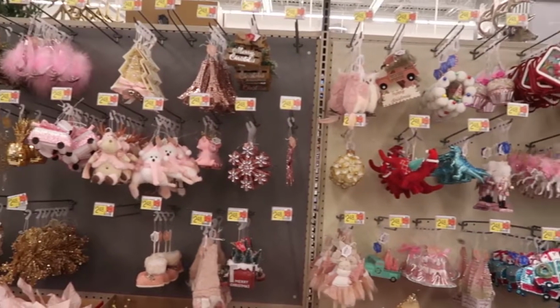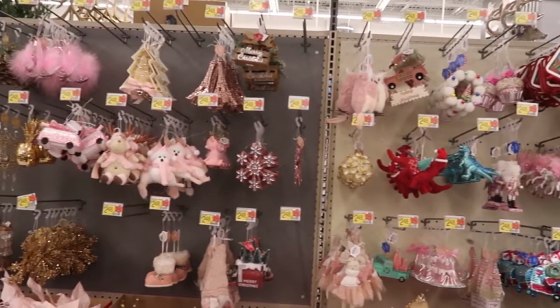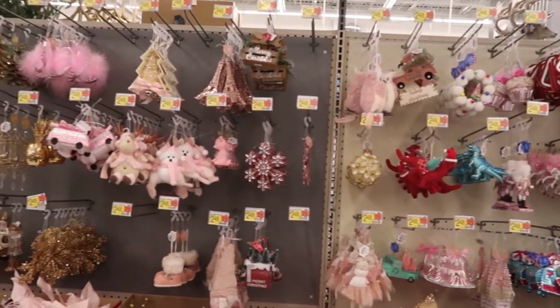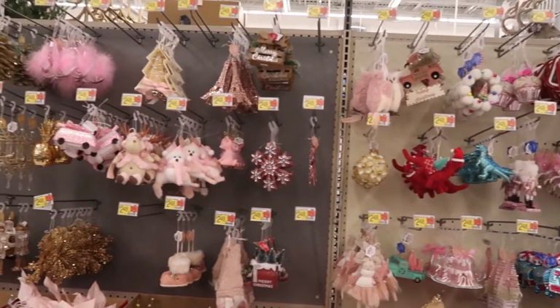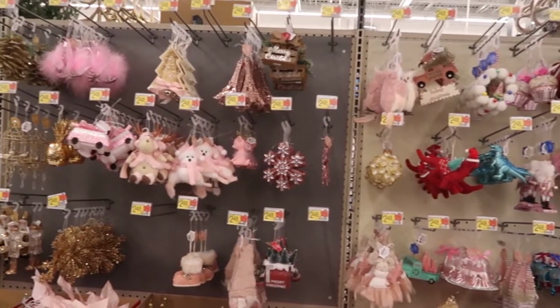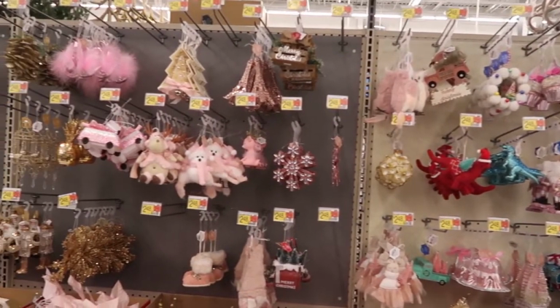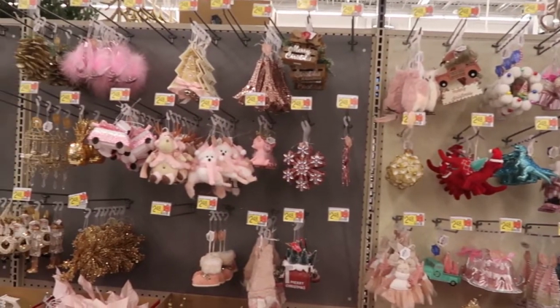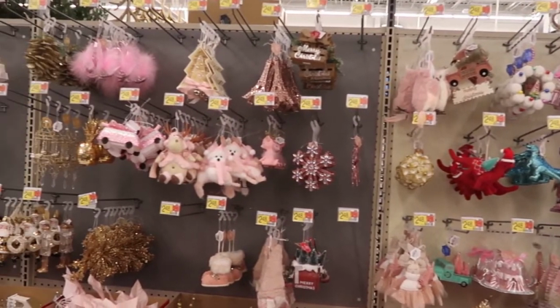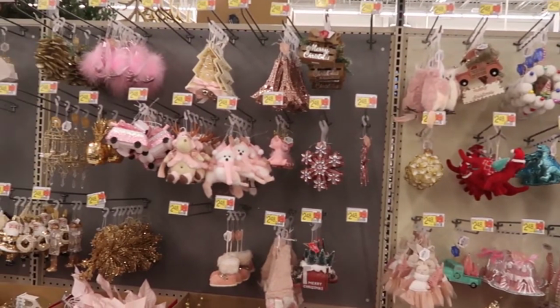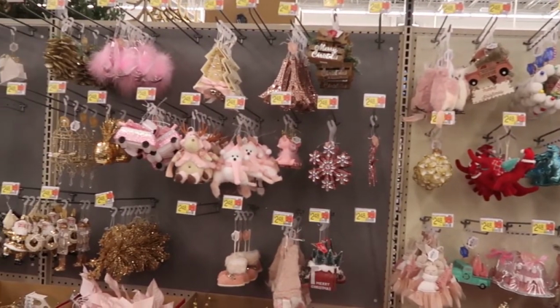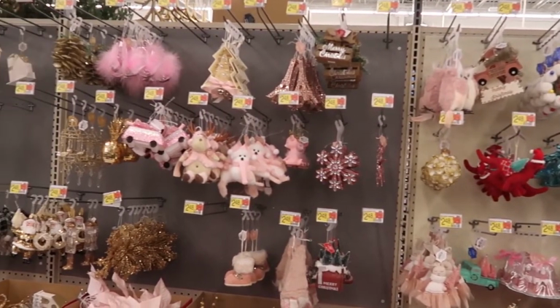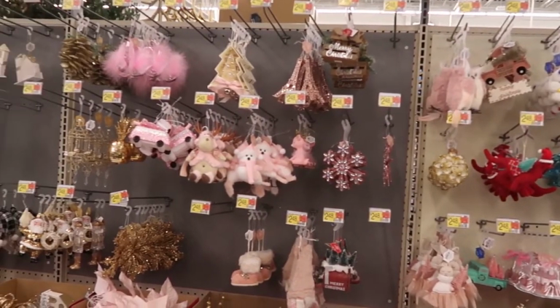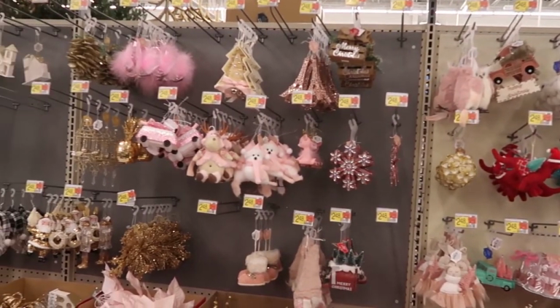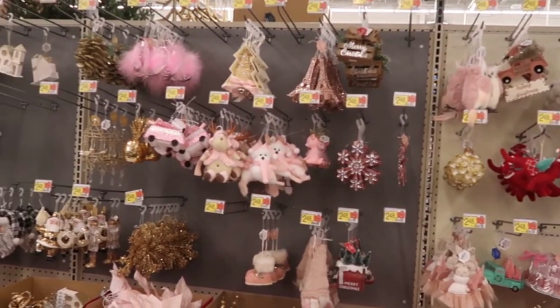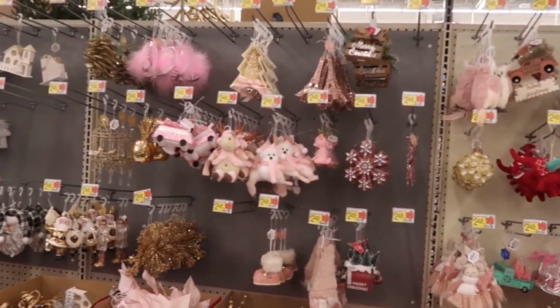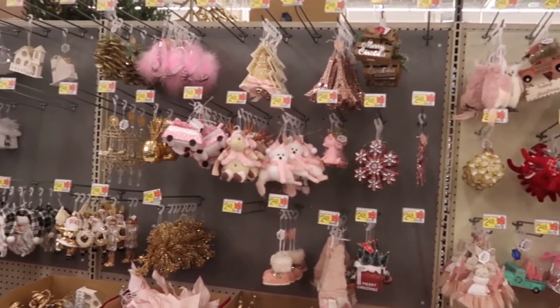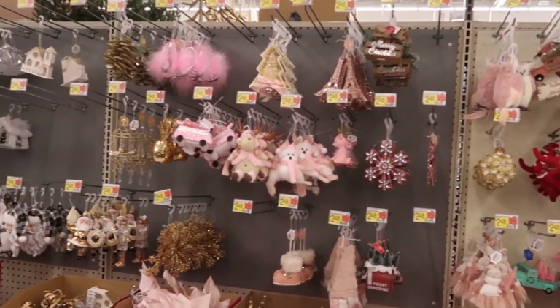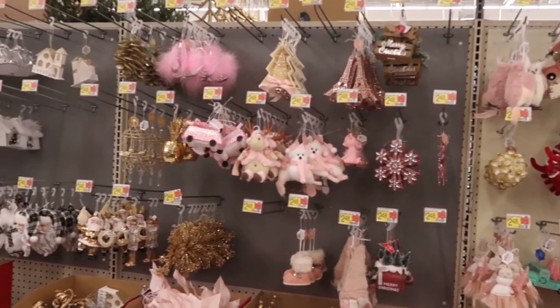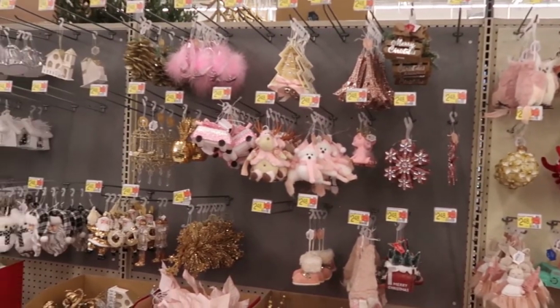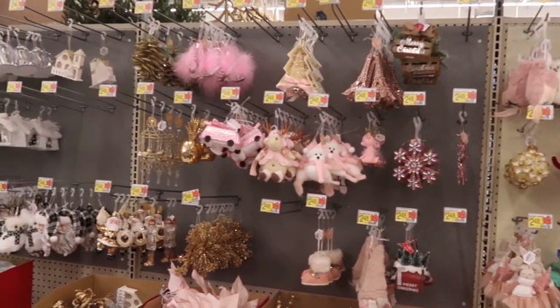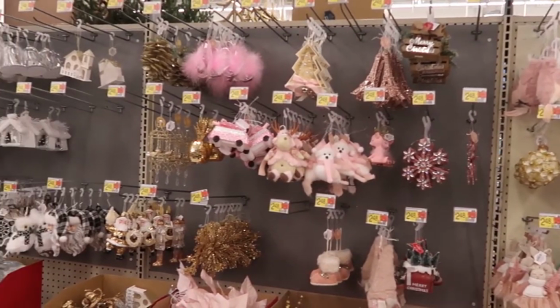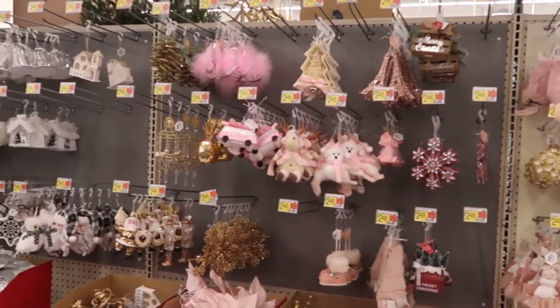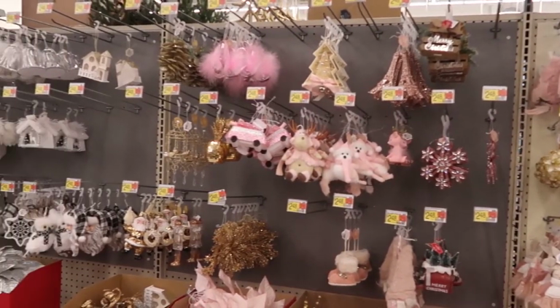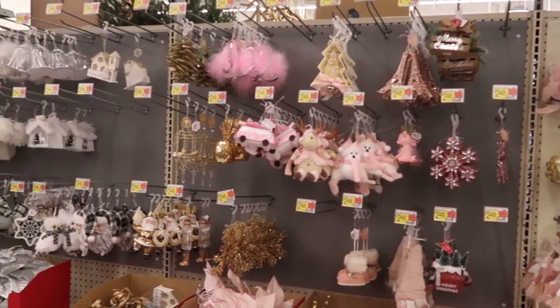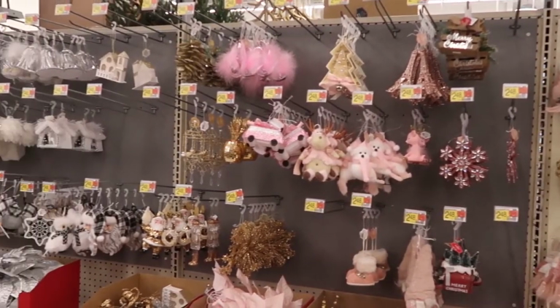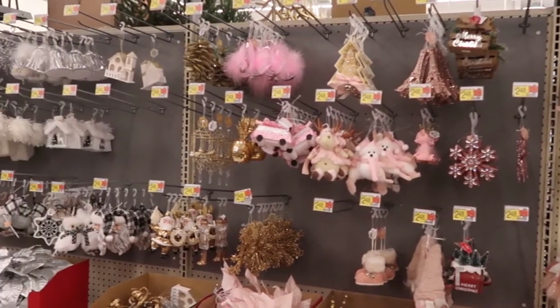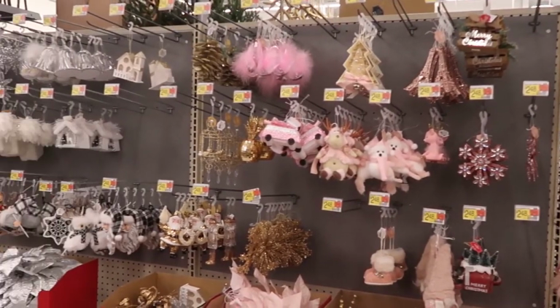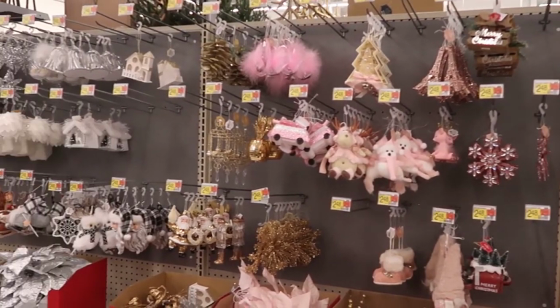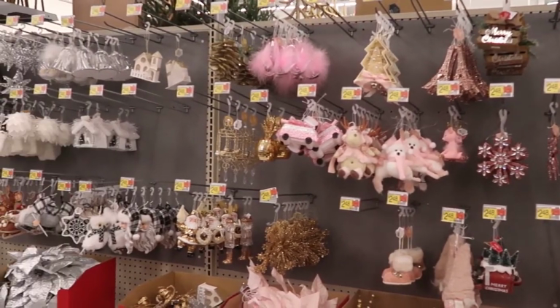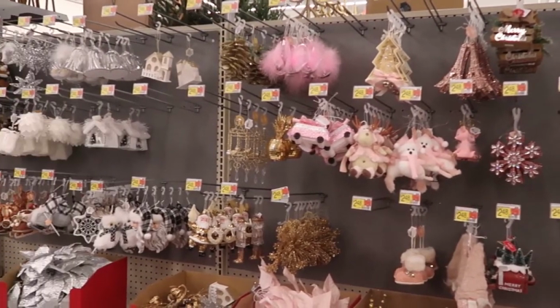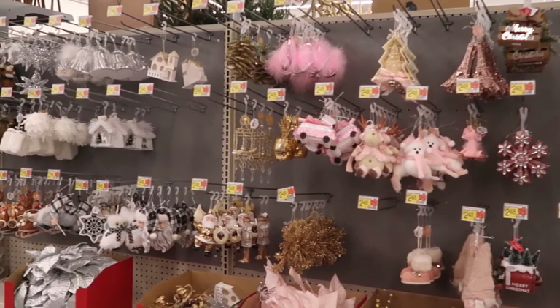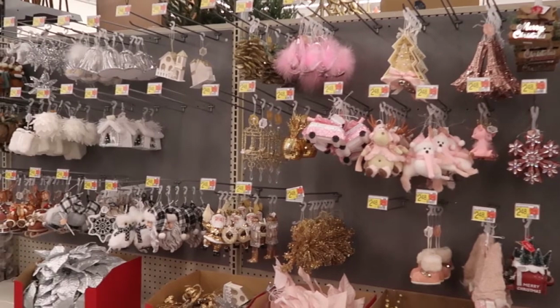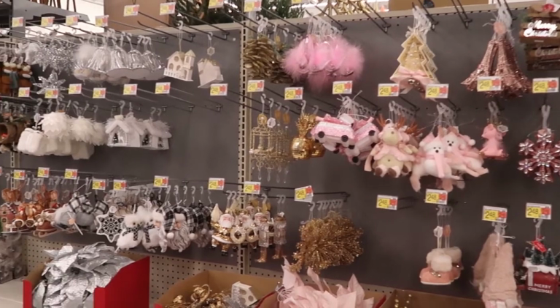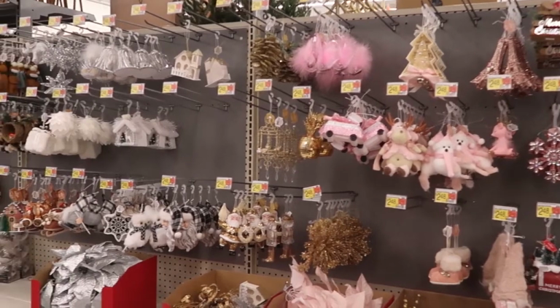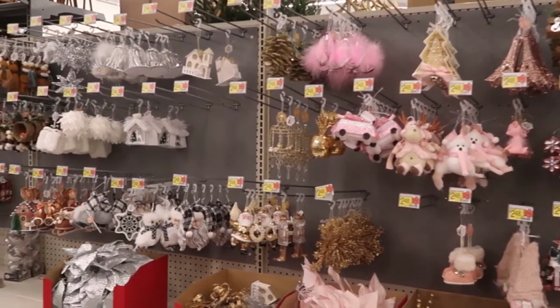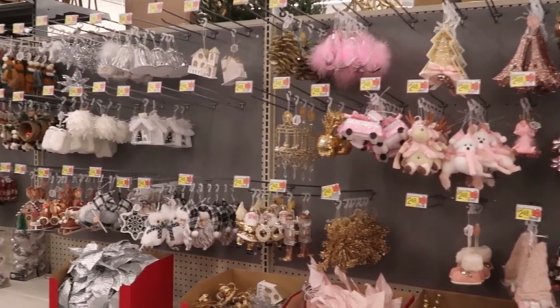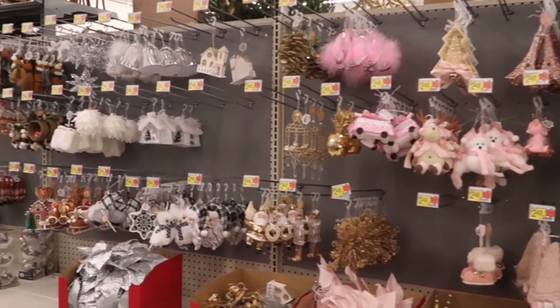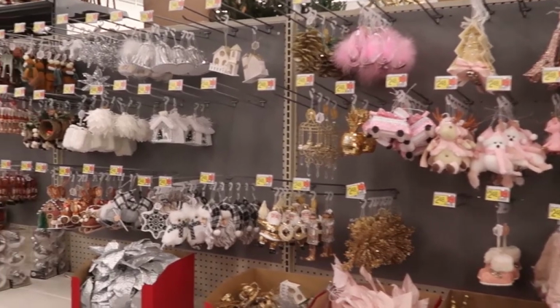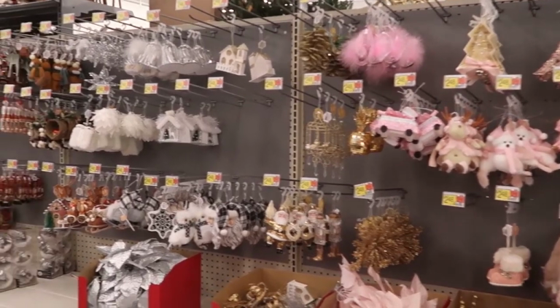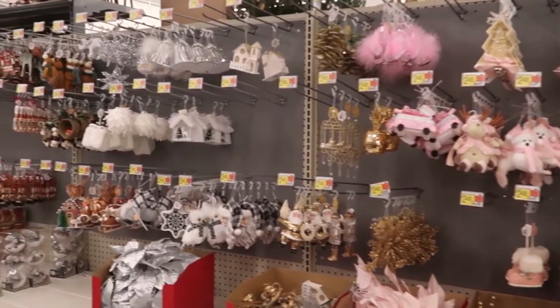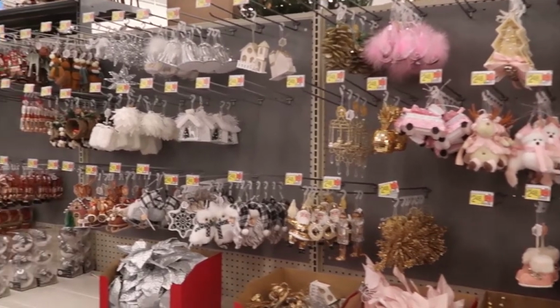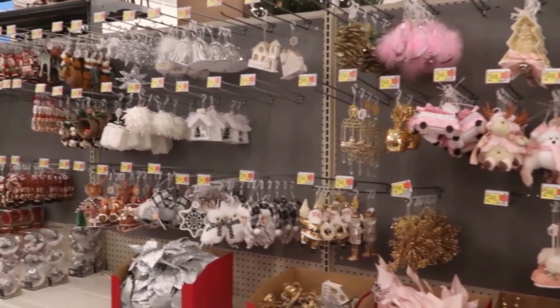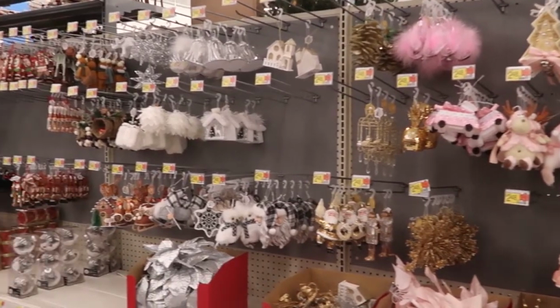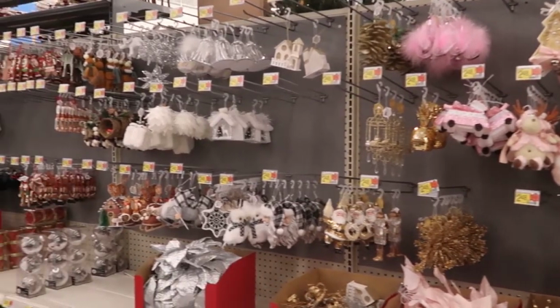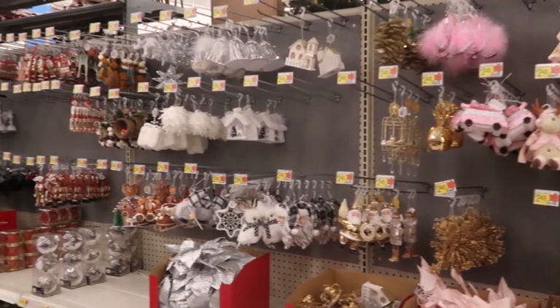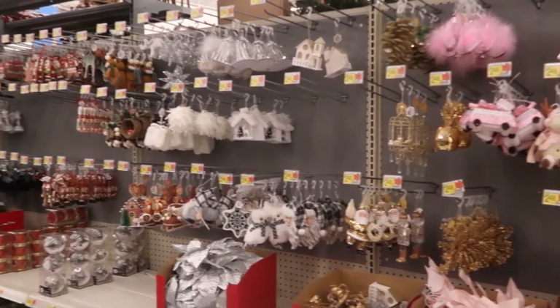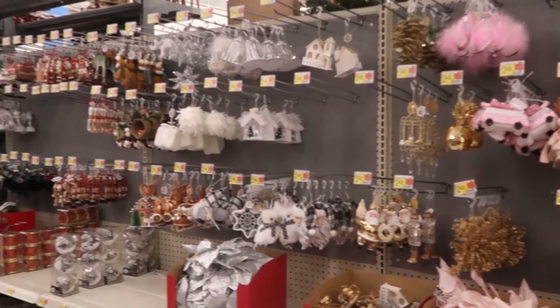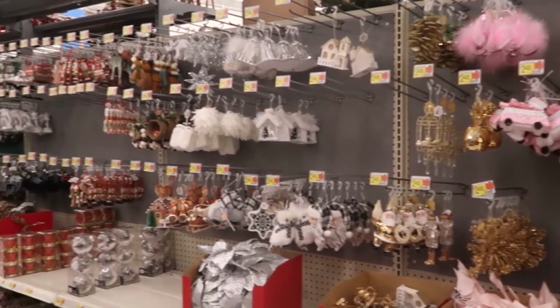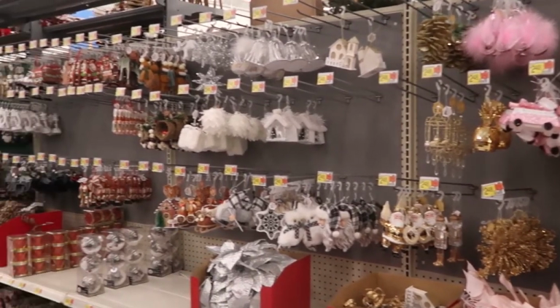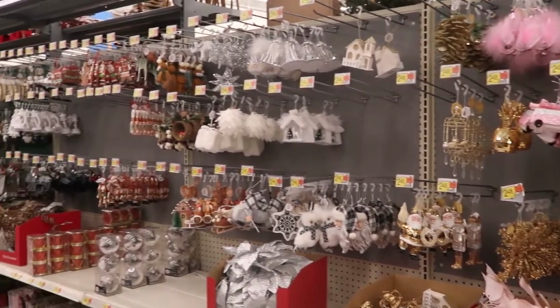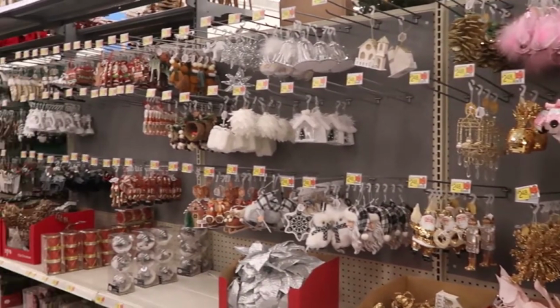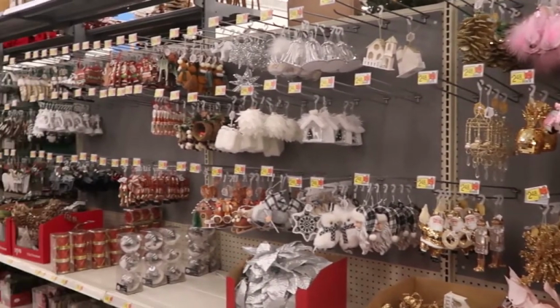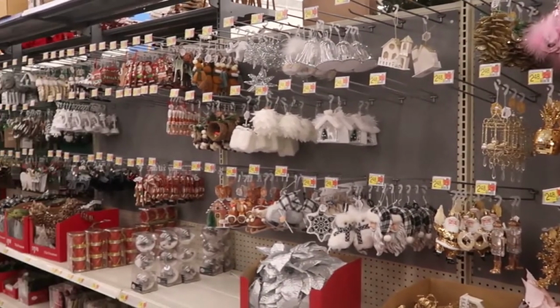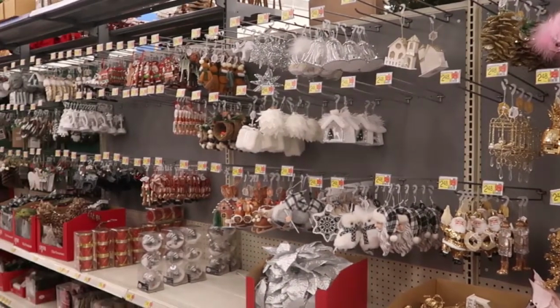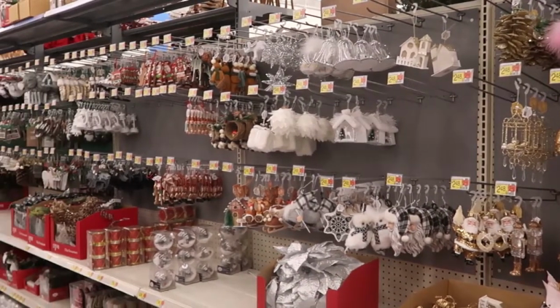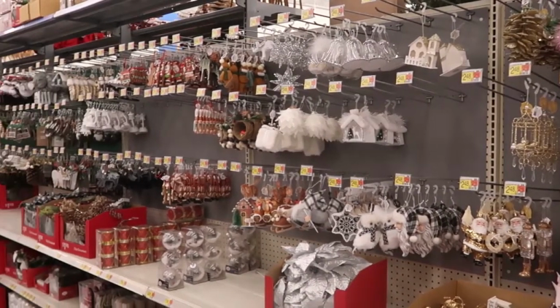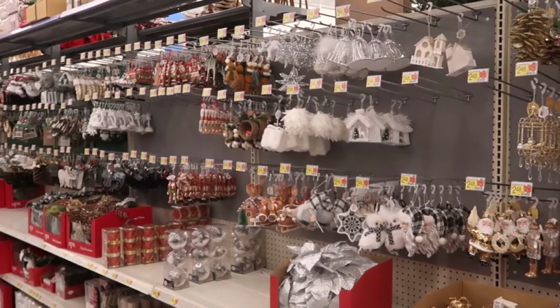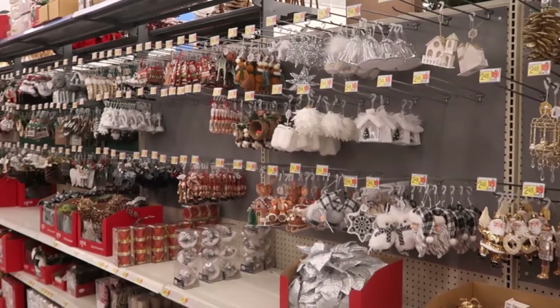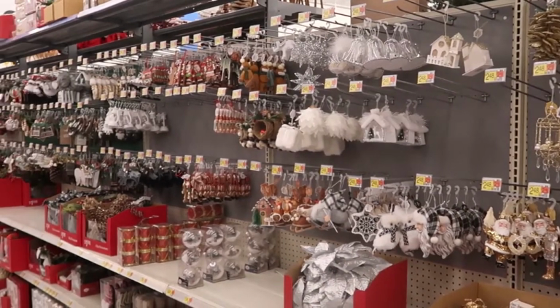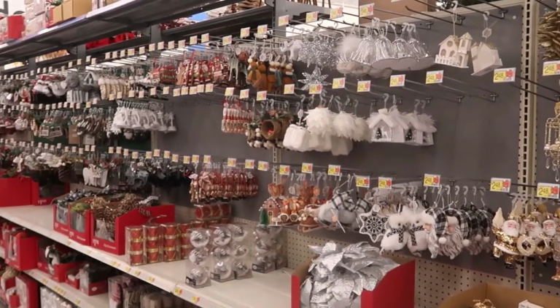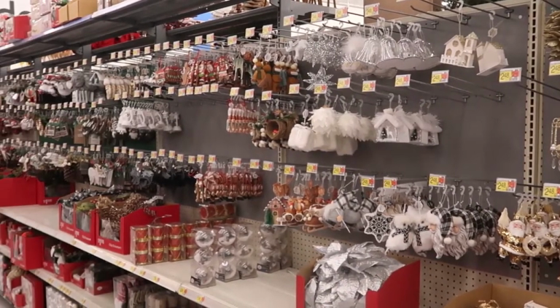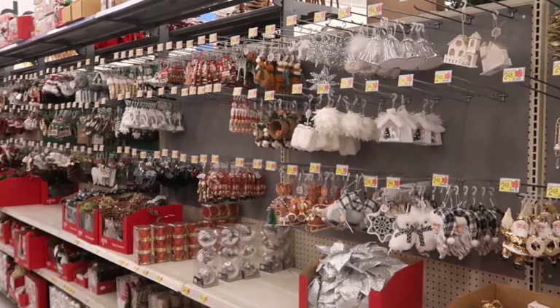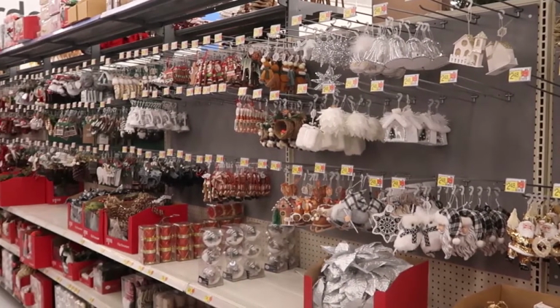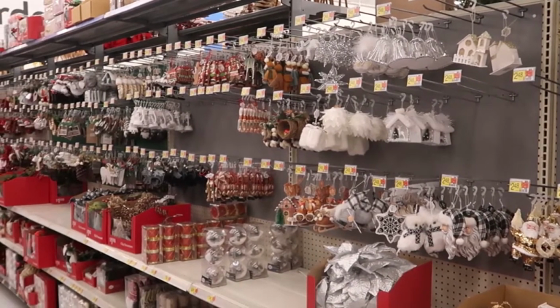Hello, I am Marie. Welcome to my channel. This is Bluebird Home and DIY. Today we're shopping in Walmart for their Christmas decor.